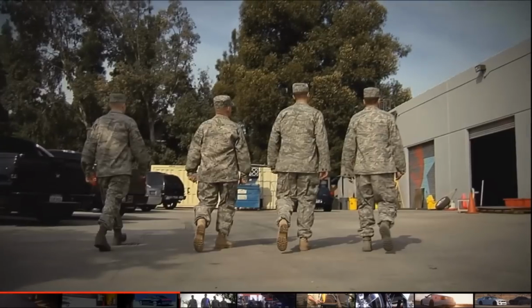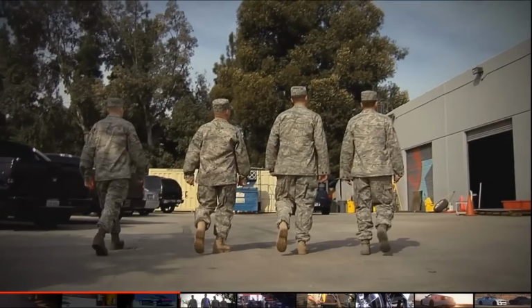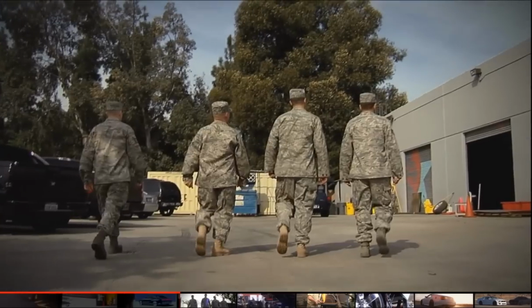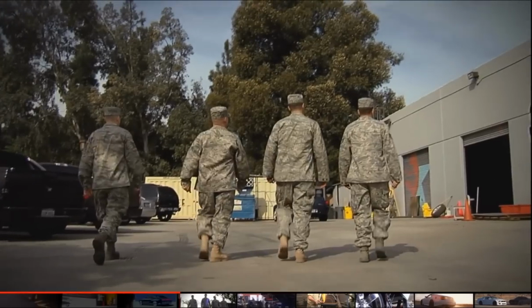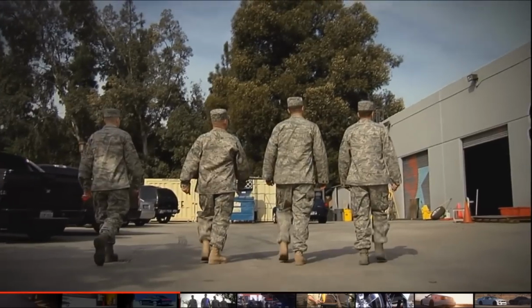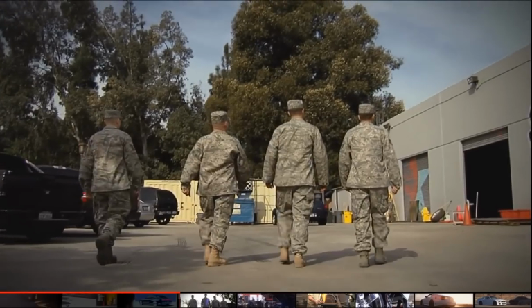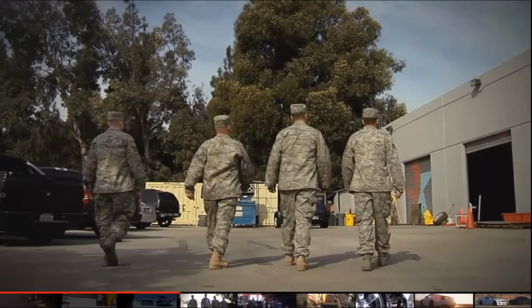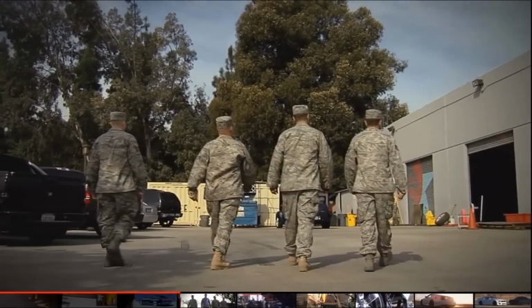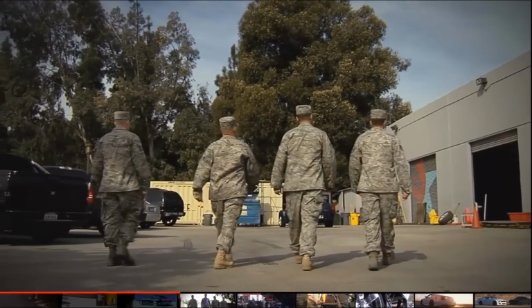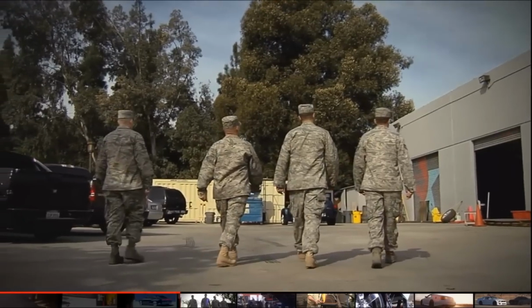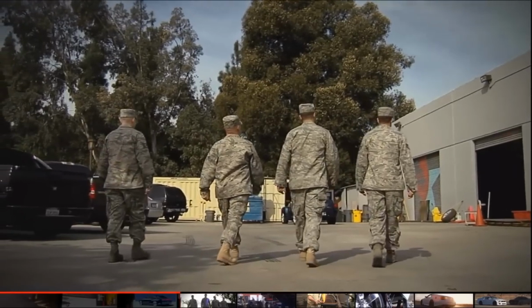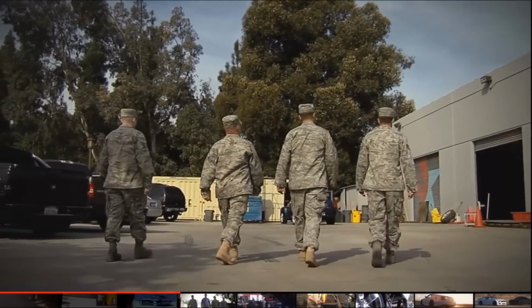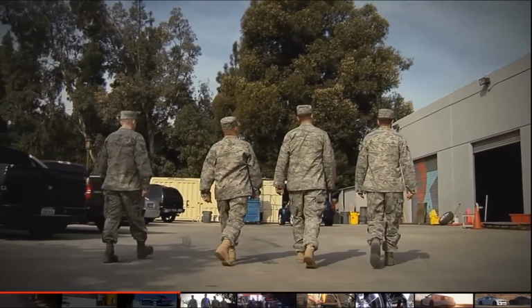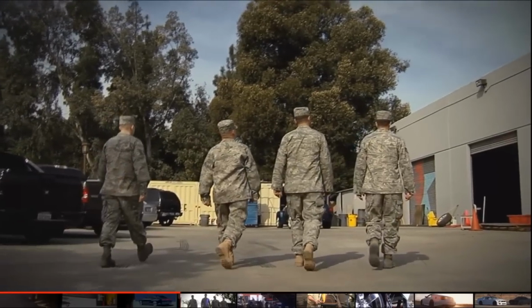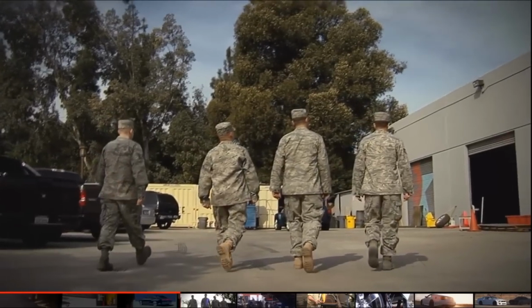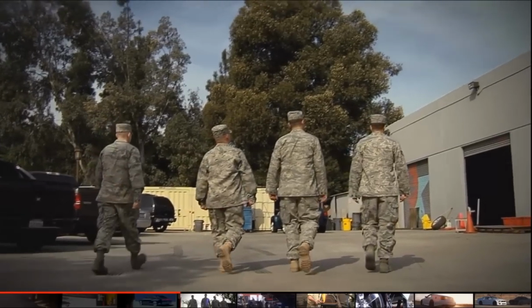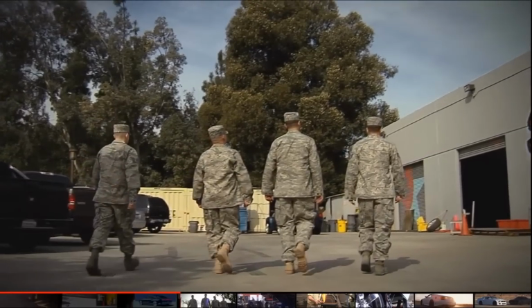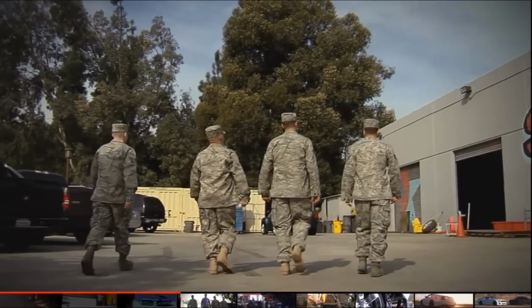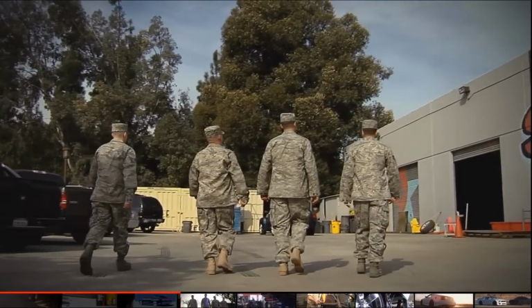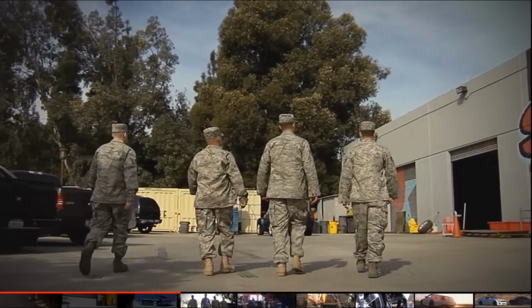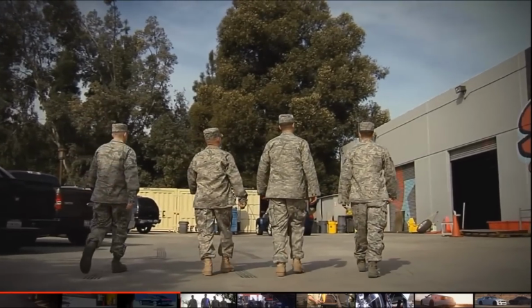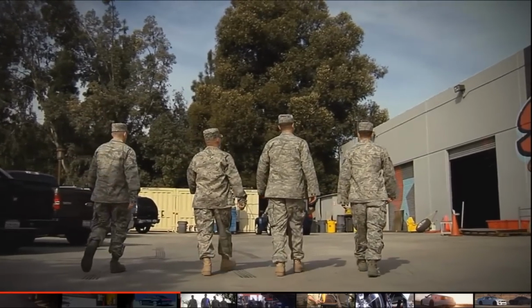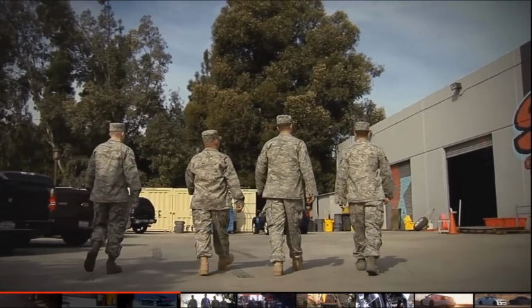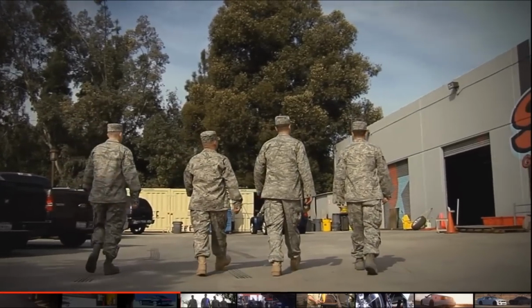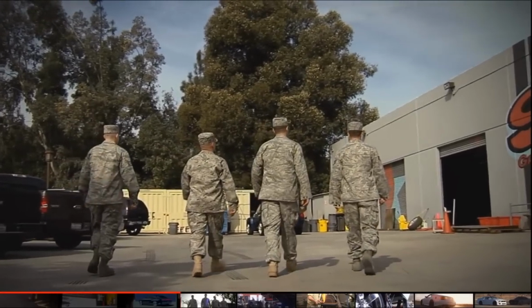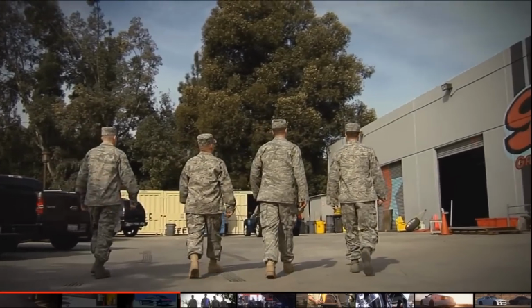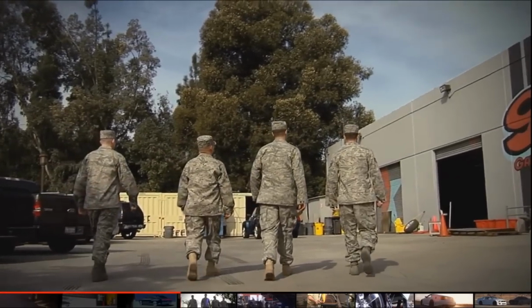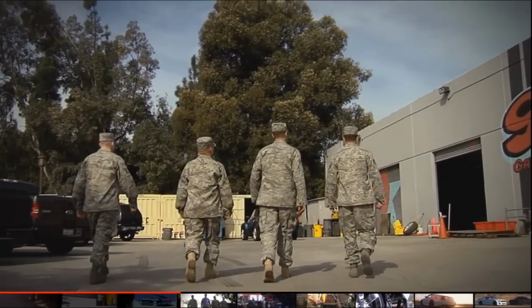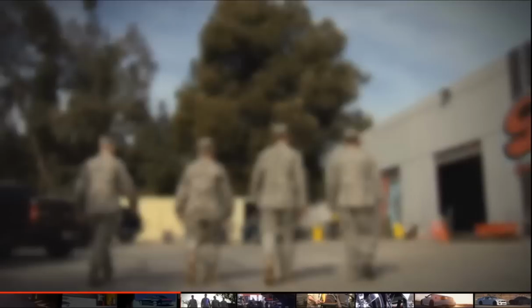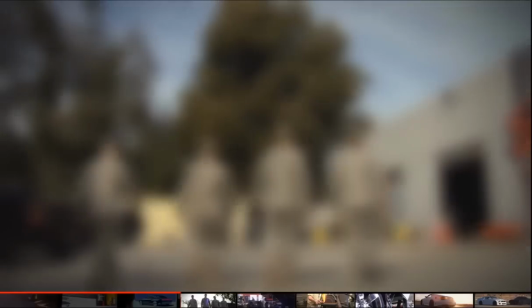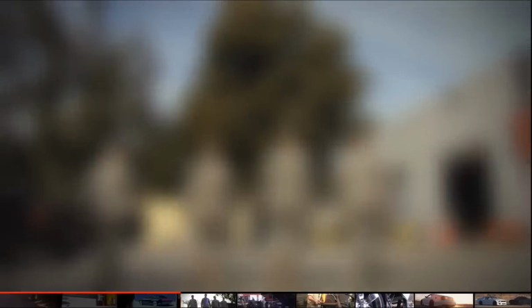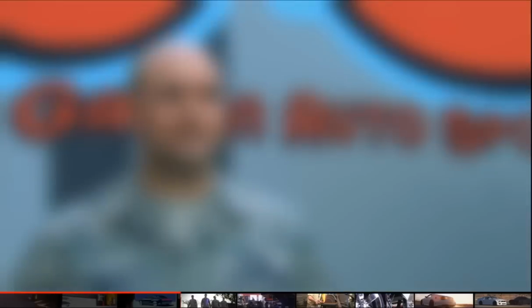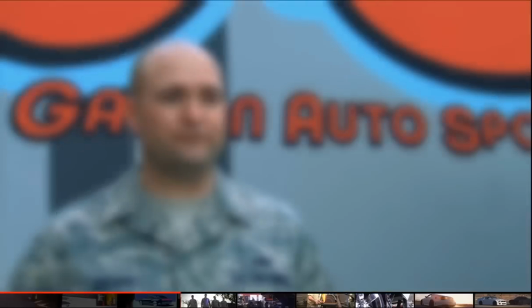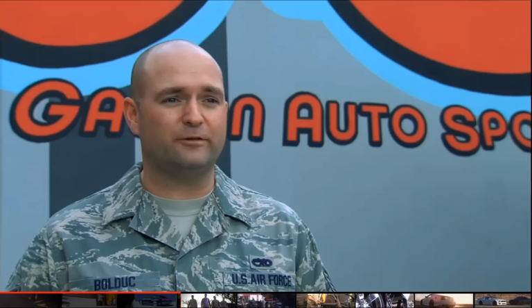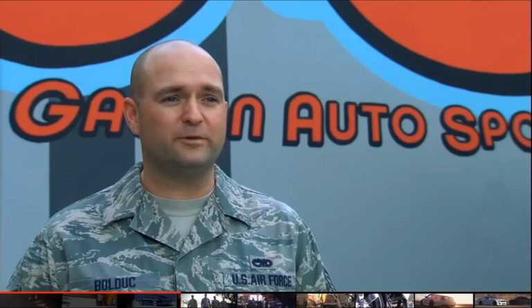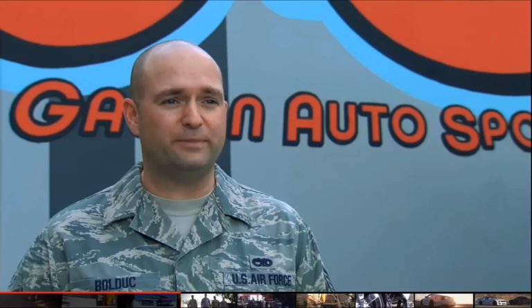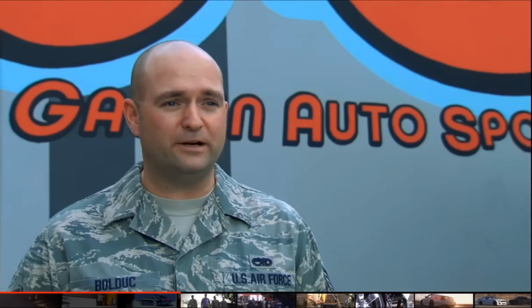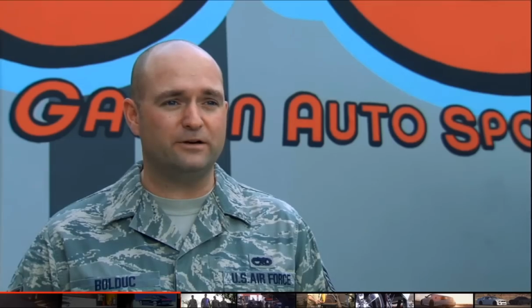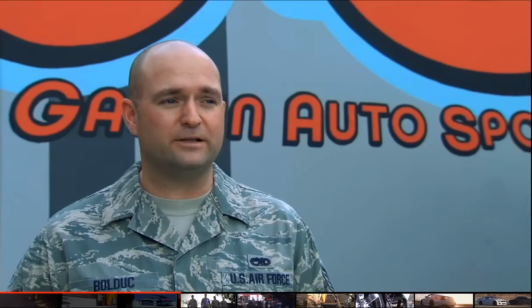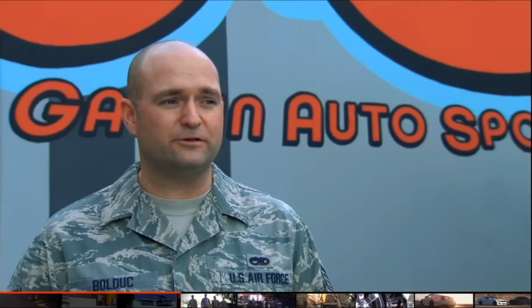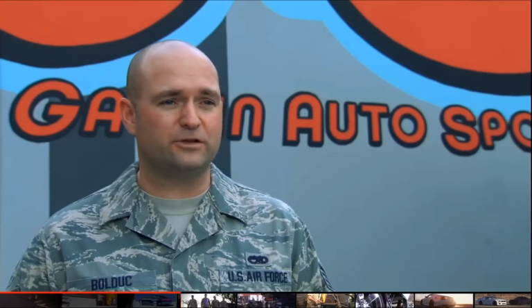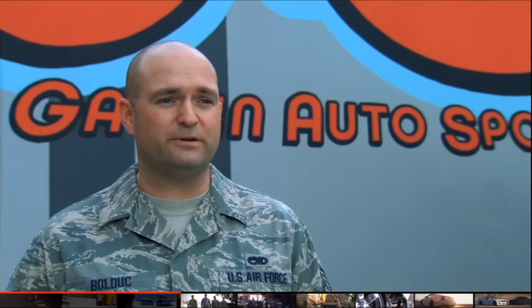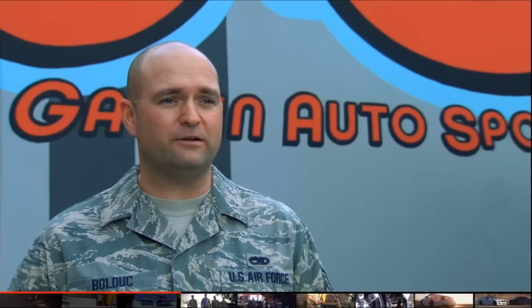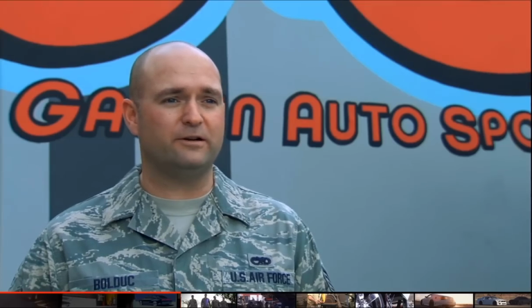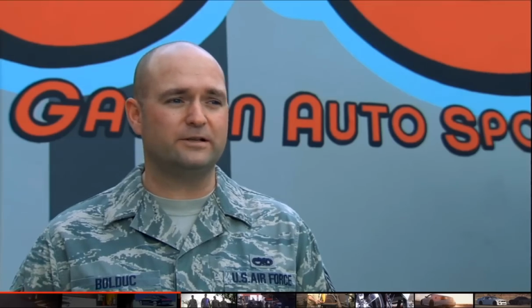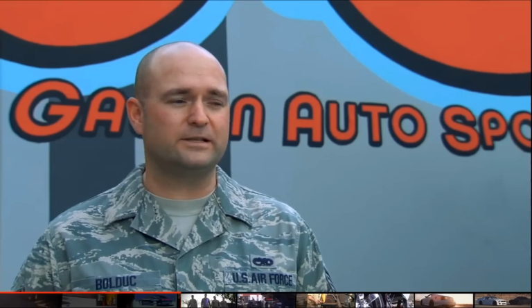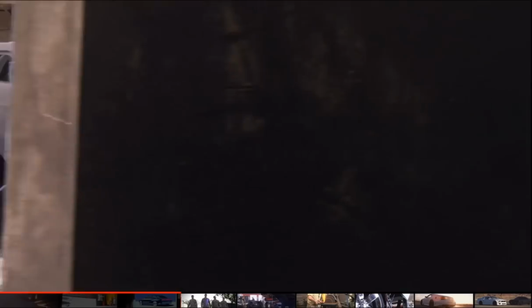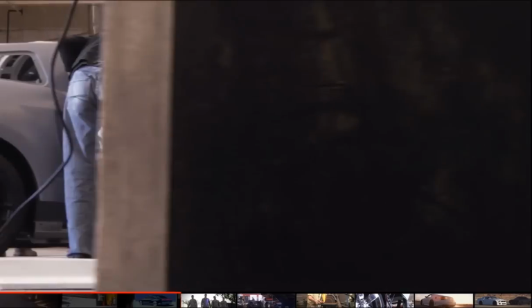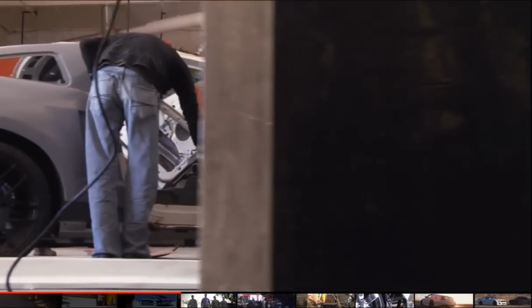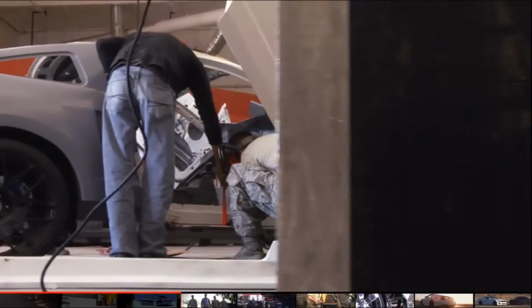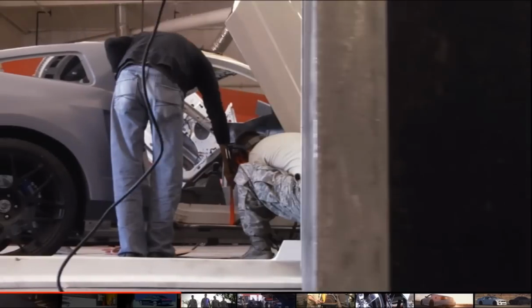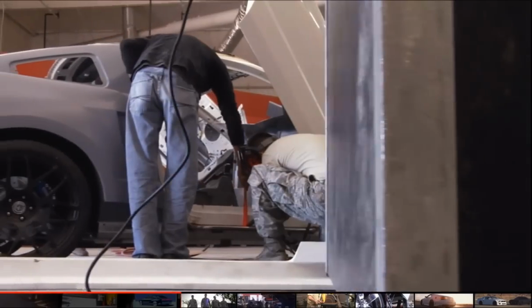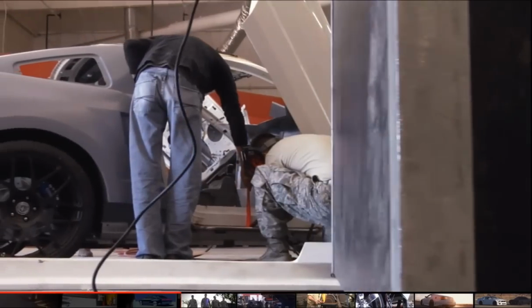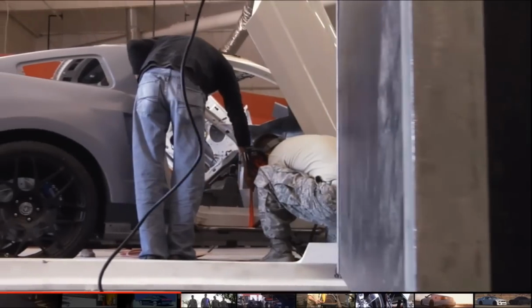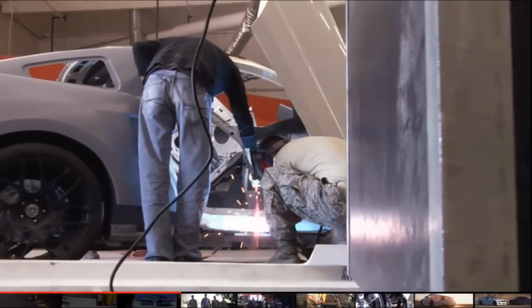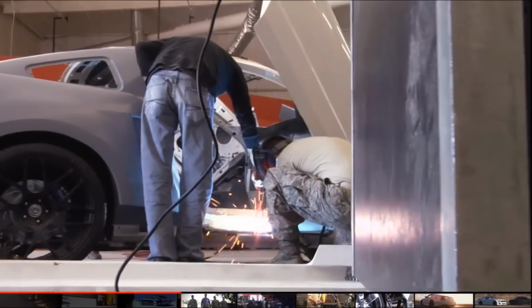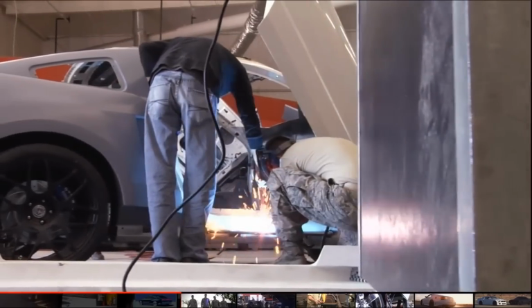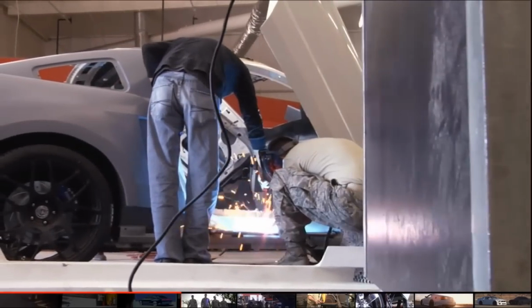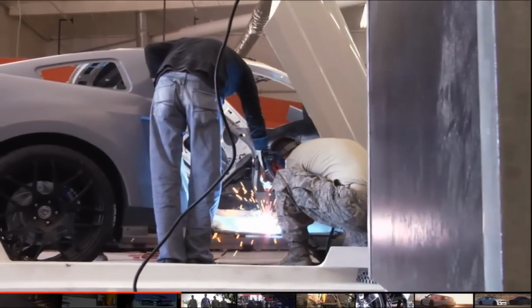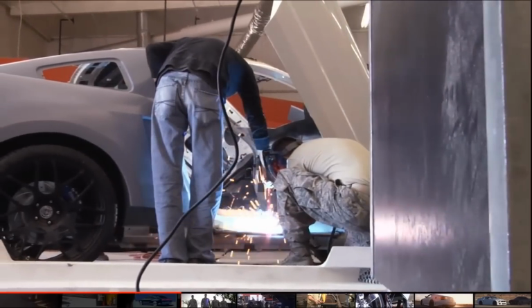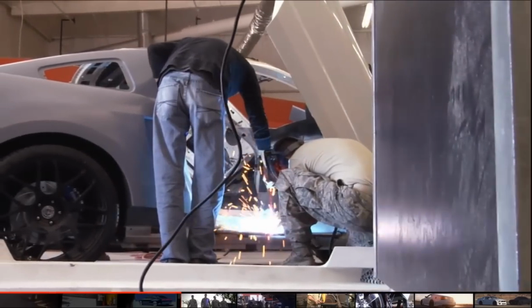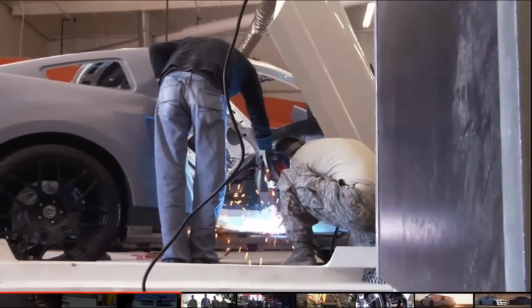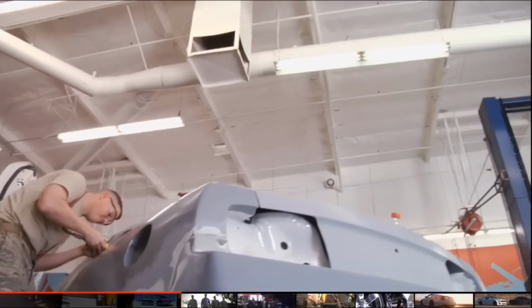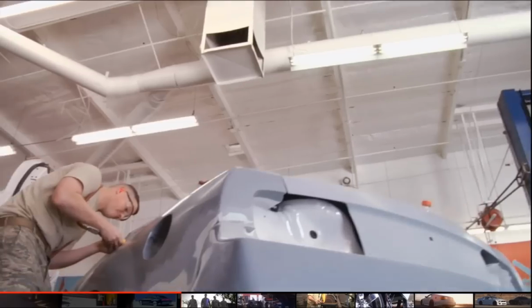We have a team of airmen here helping at Galpin Auto Sports. They were hand-selected from their peers and their superiors, and now they can bring their expertise and put it into these cars.